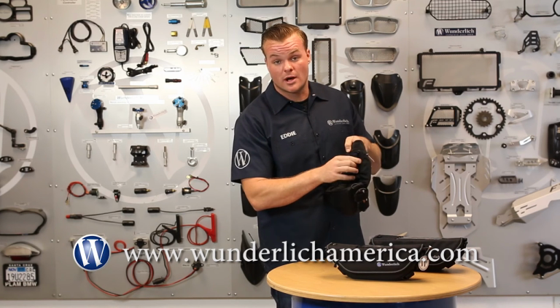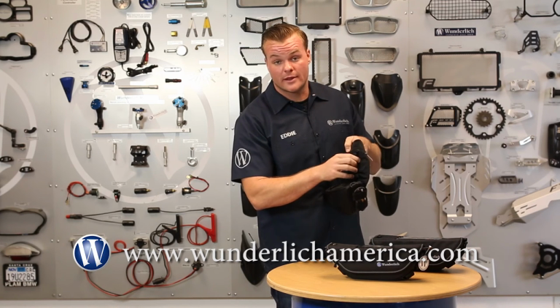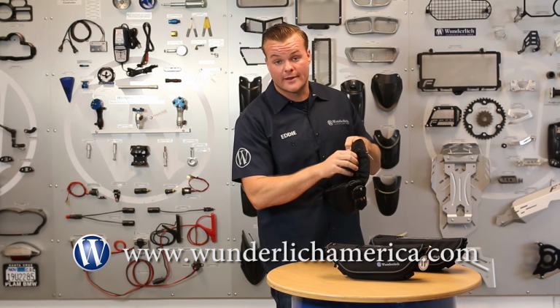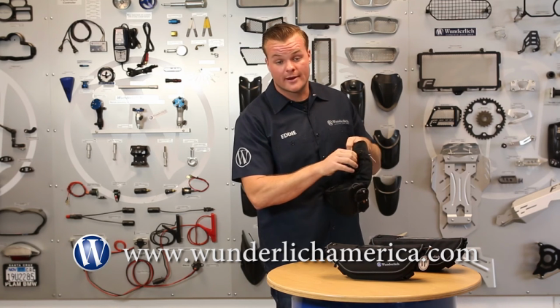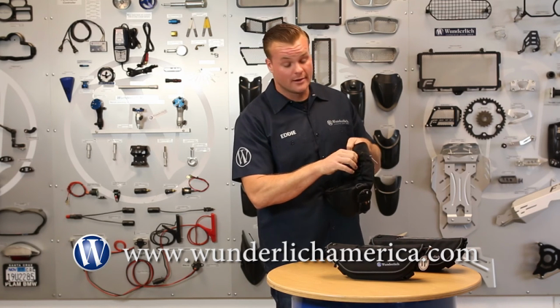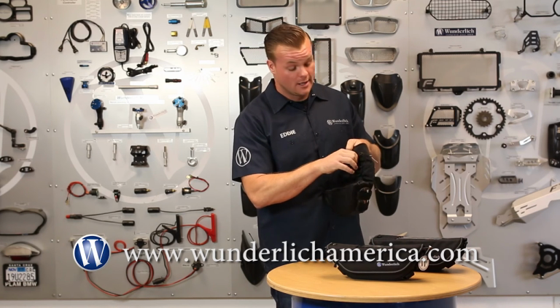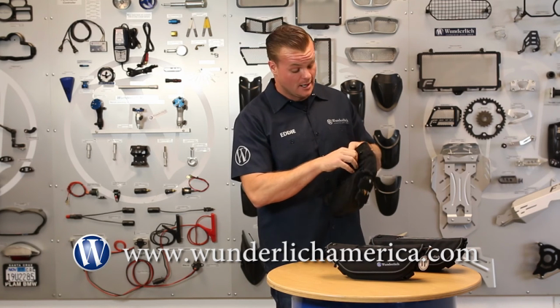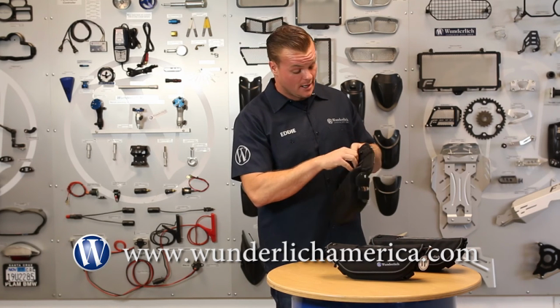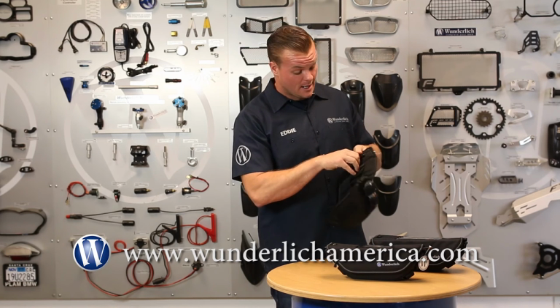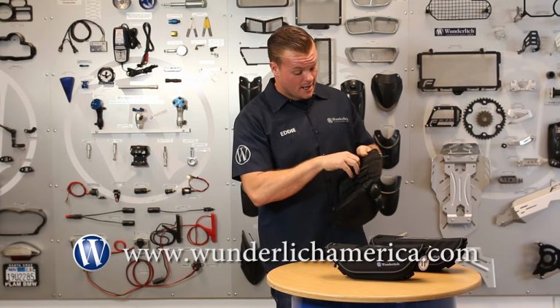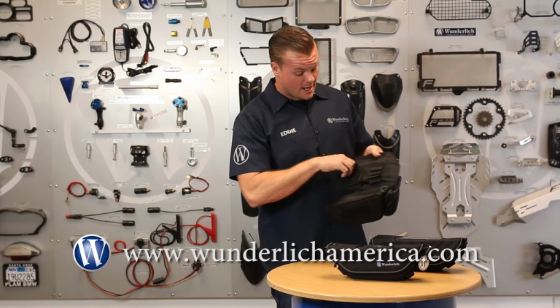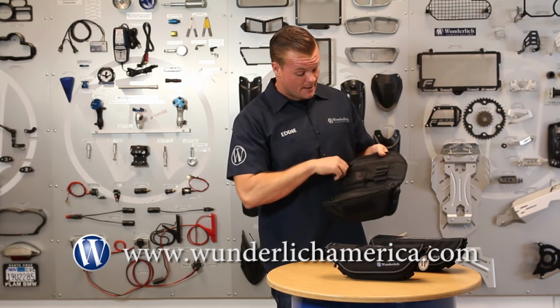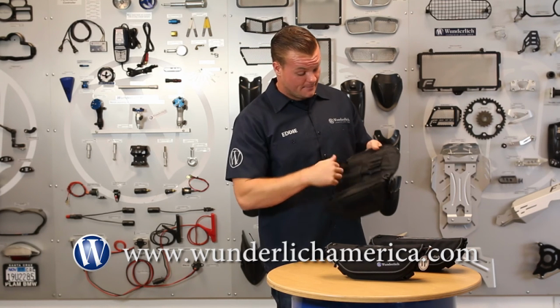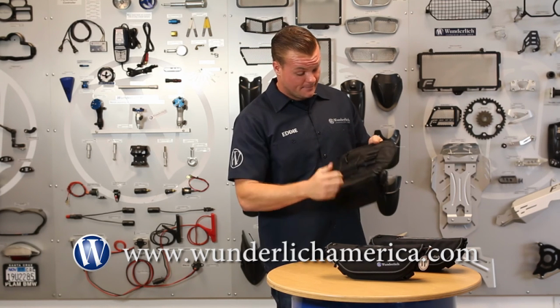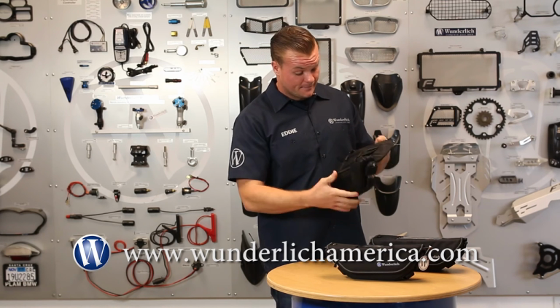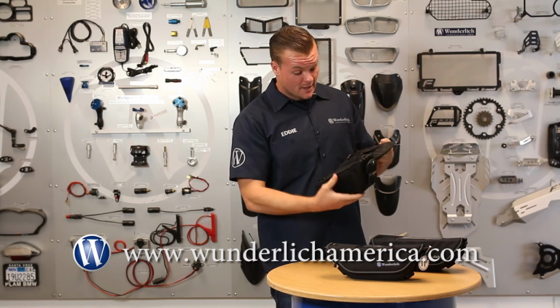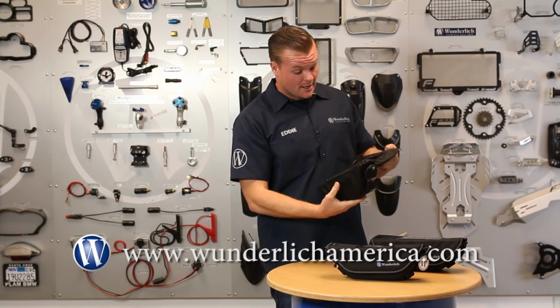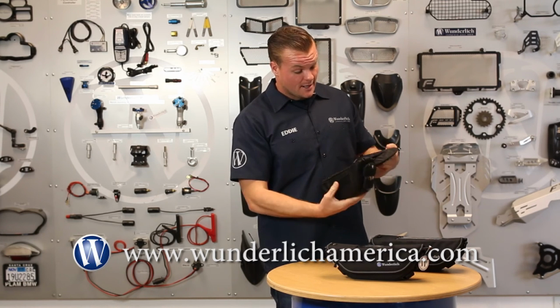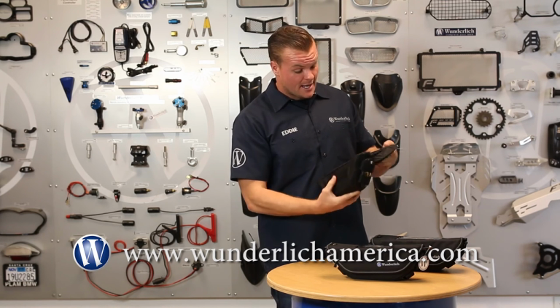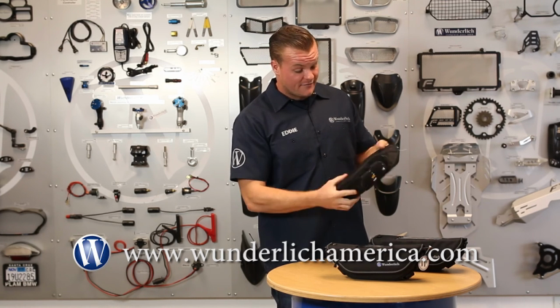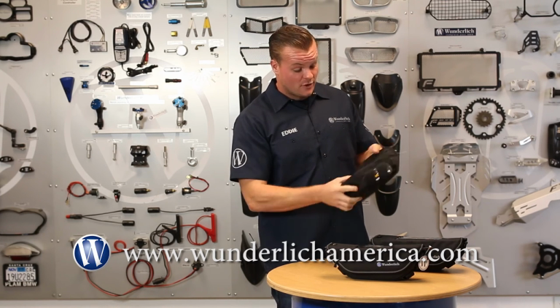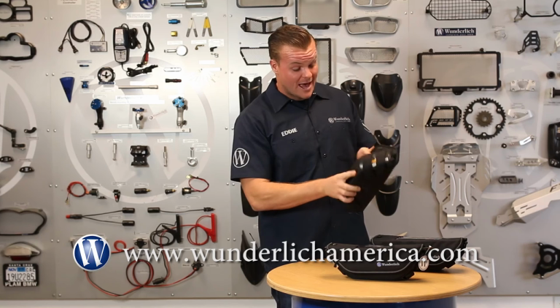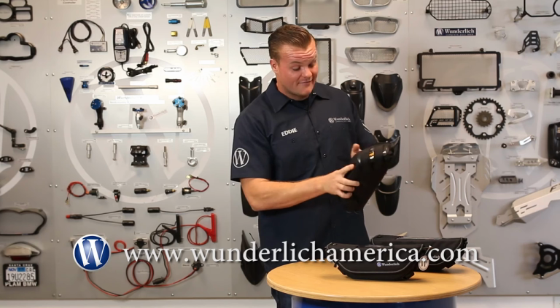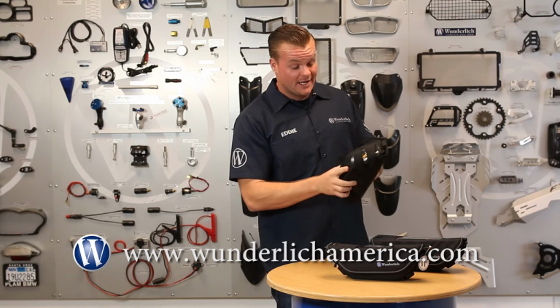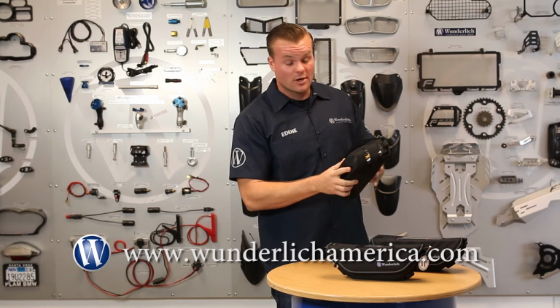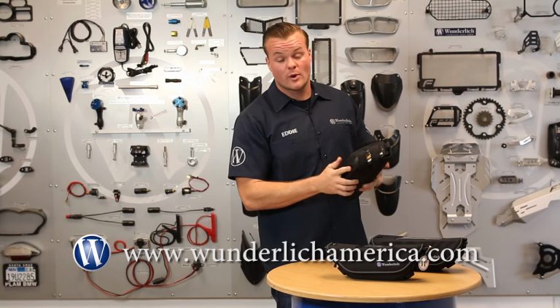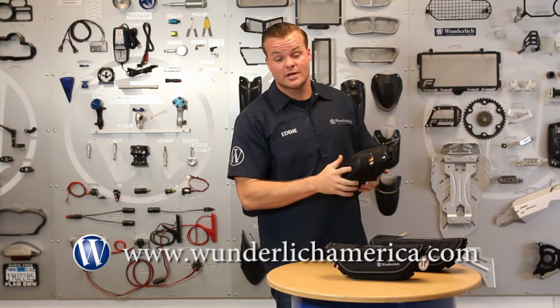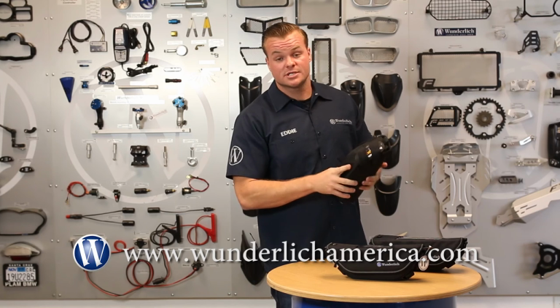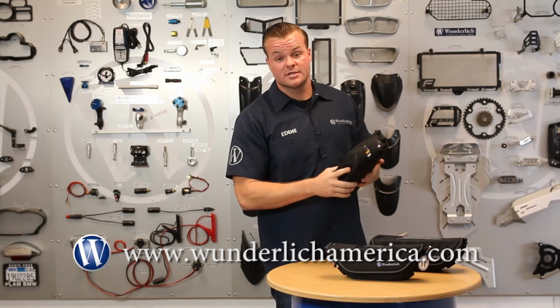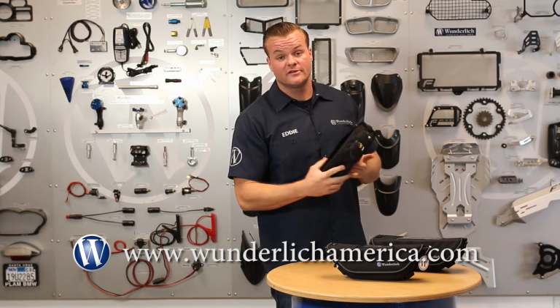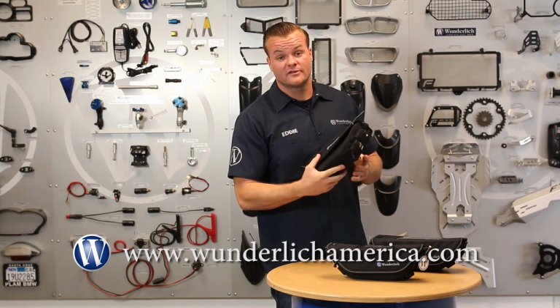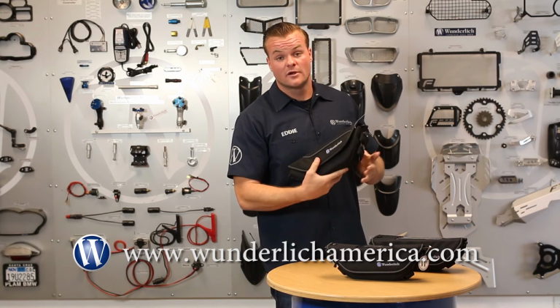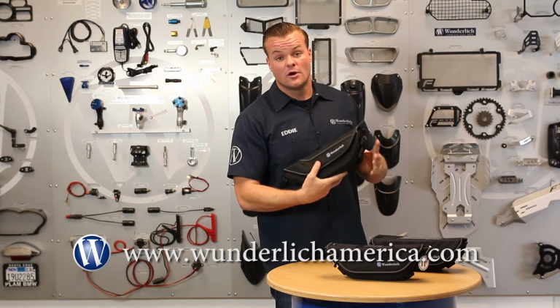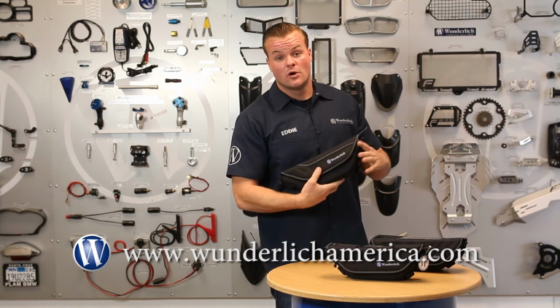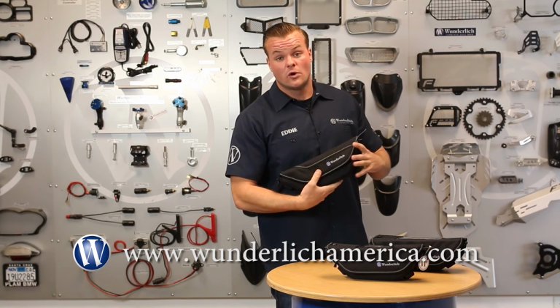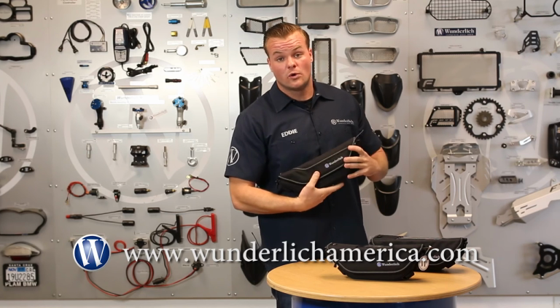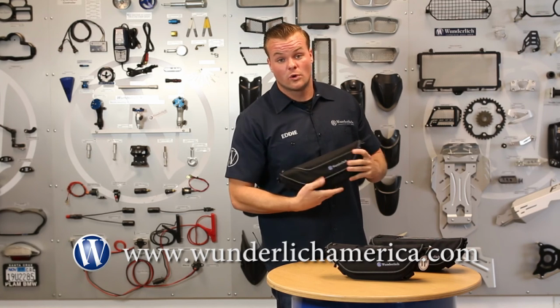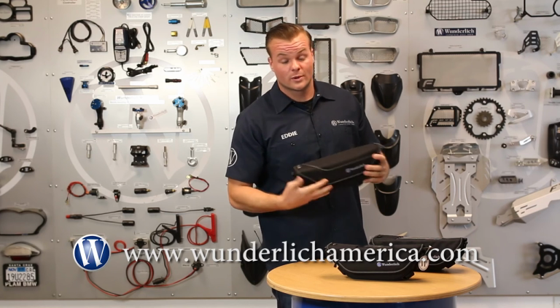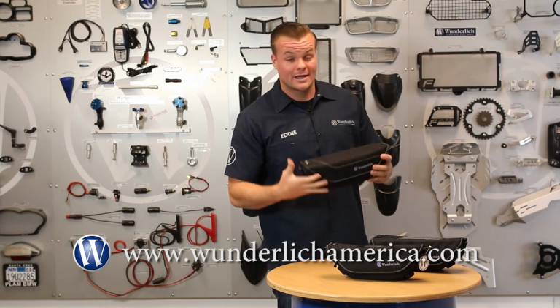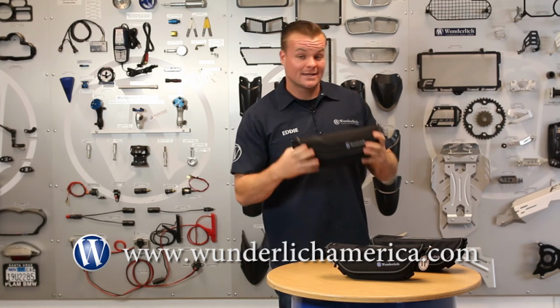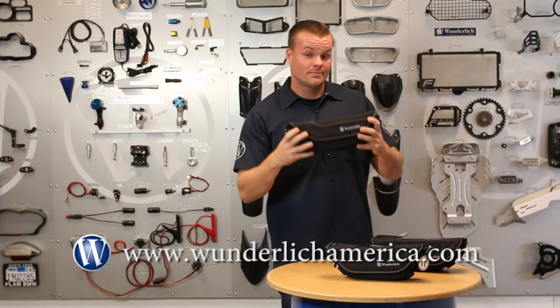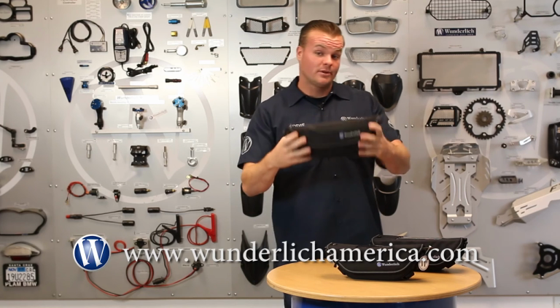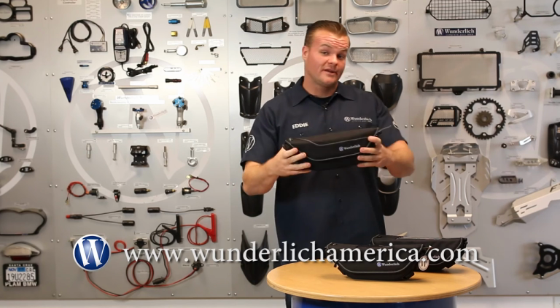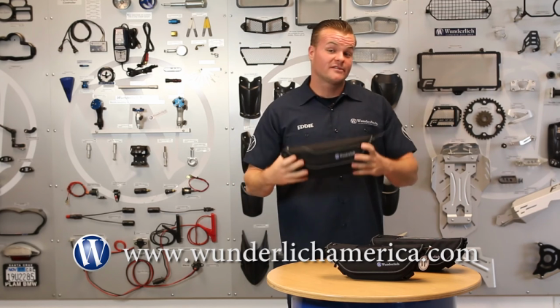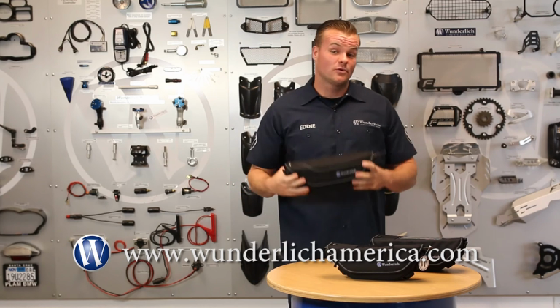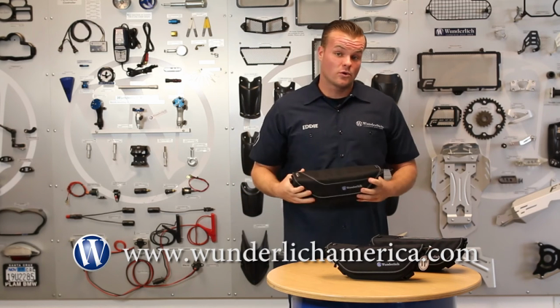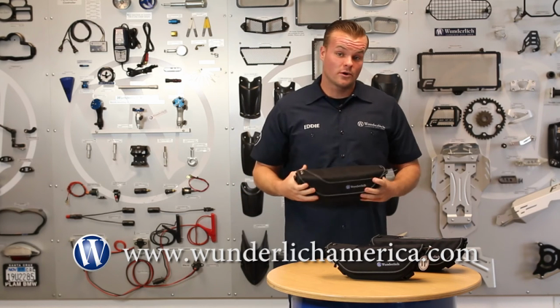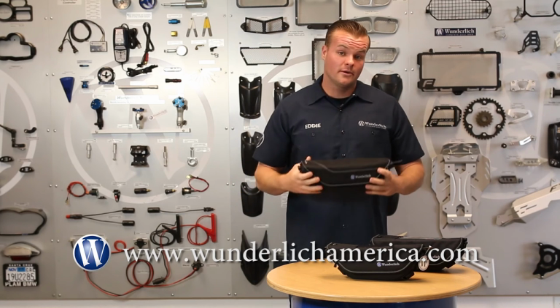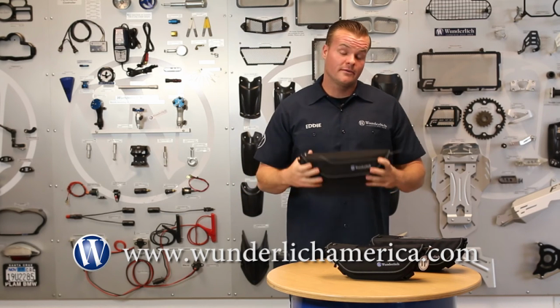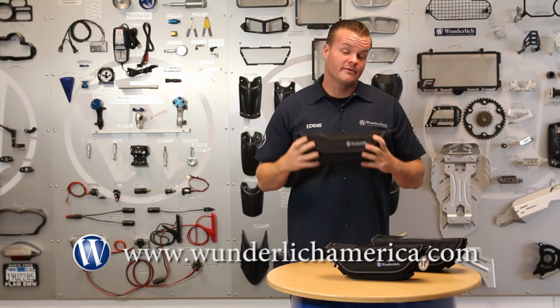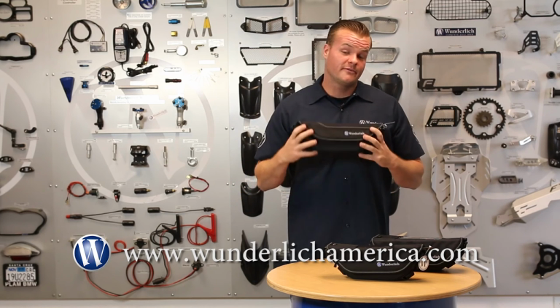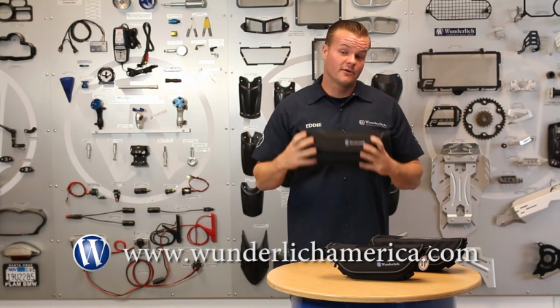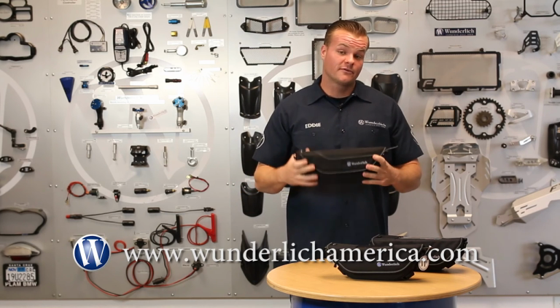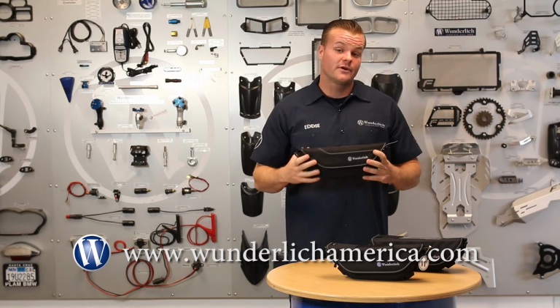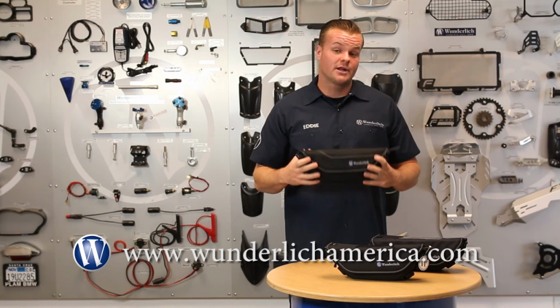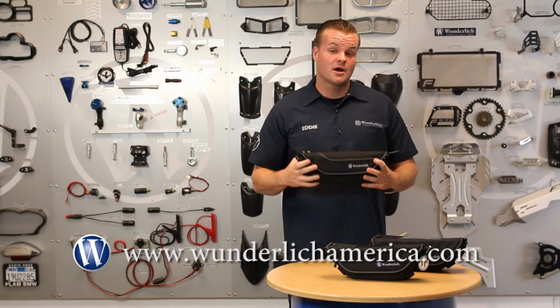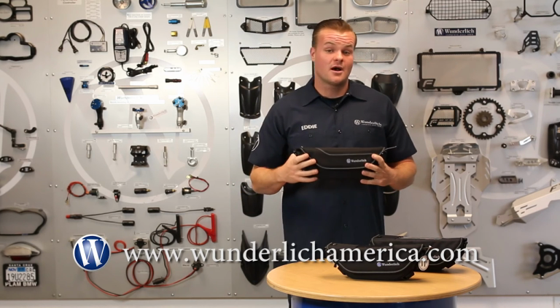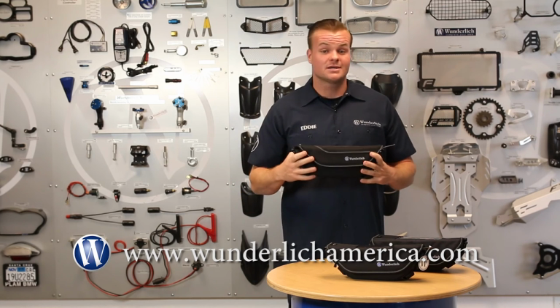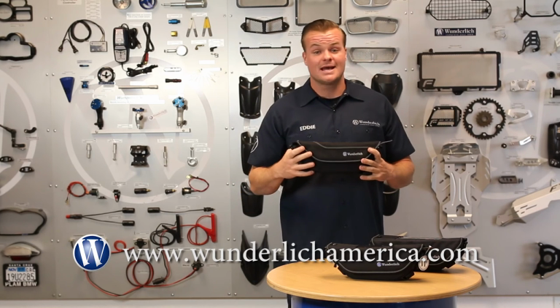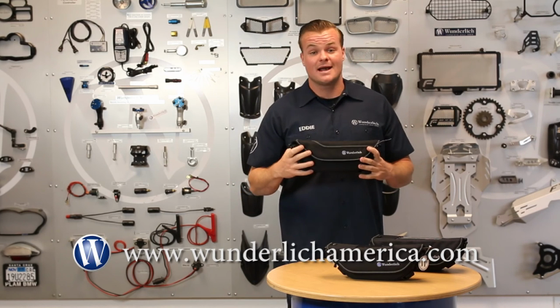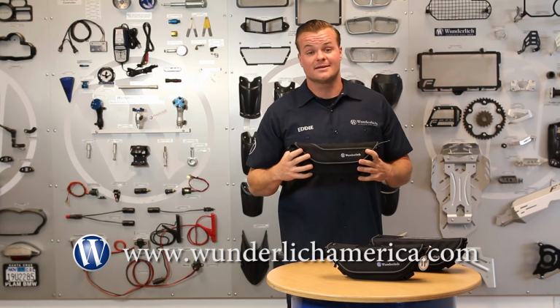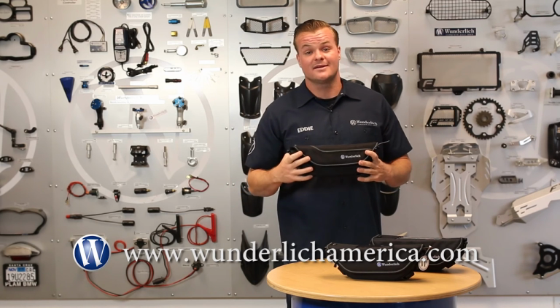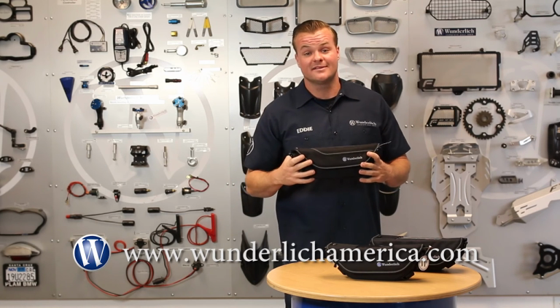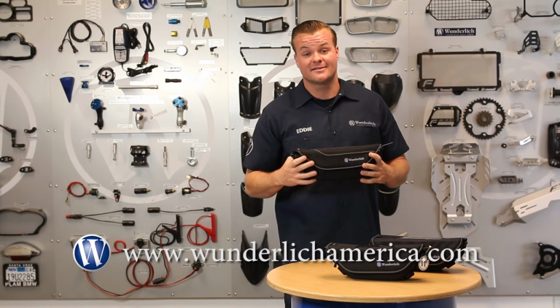If you have any questions or would like to place an order, feel free to contact us at www.wunderlichamerica.com.